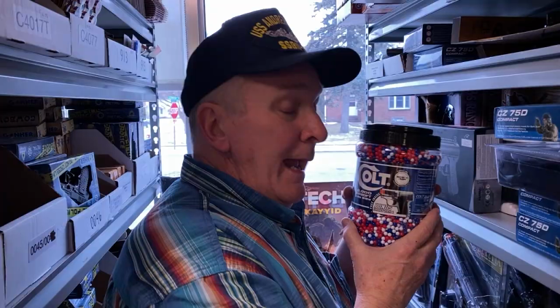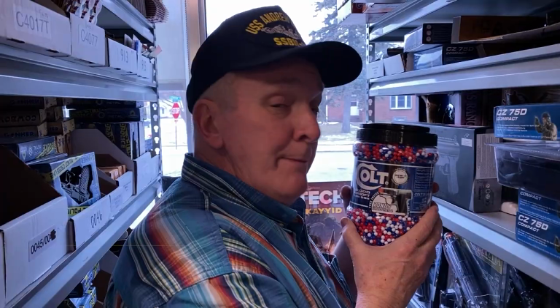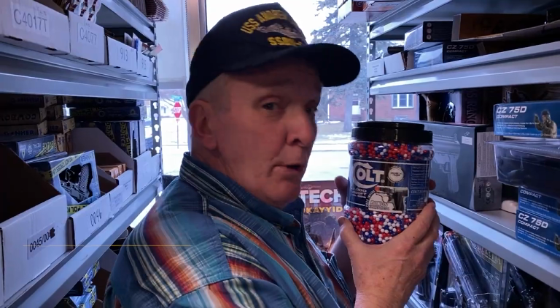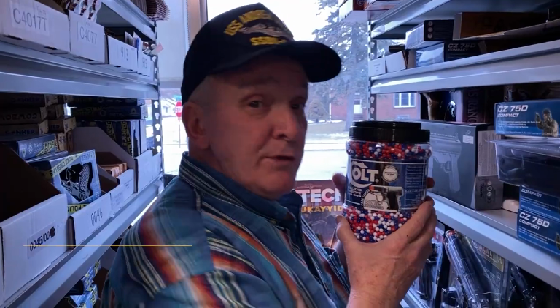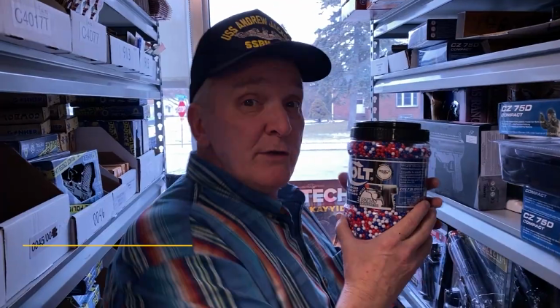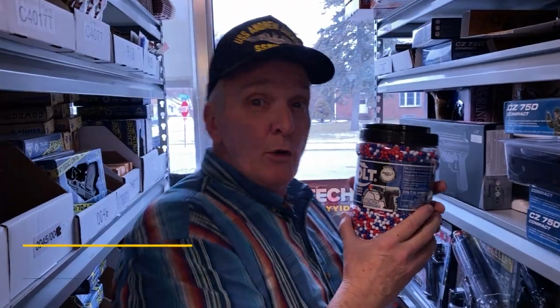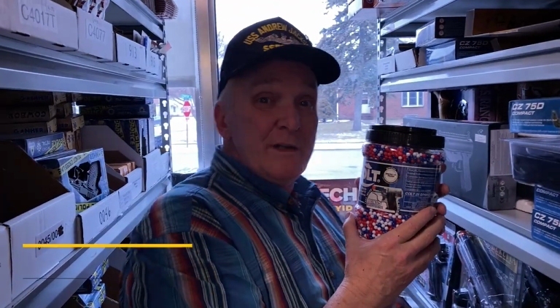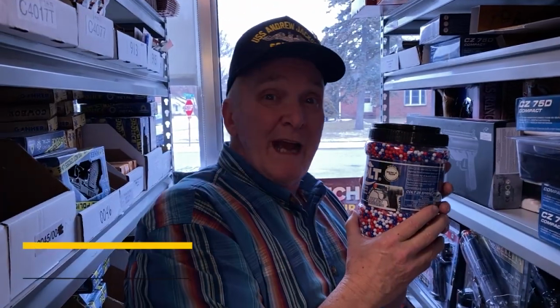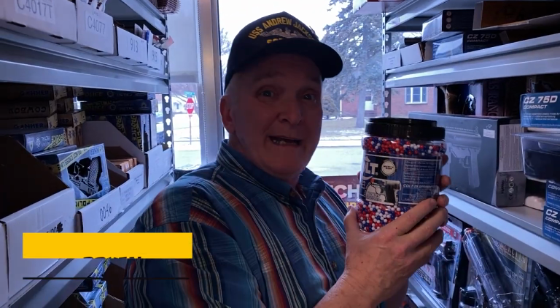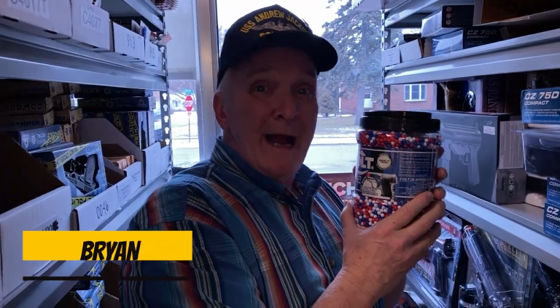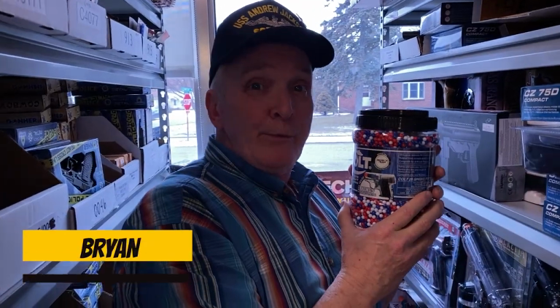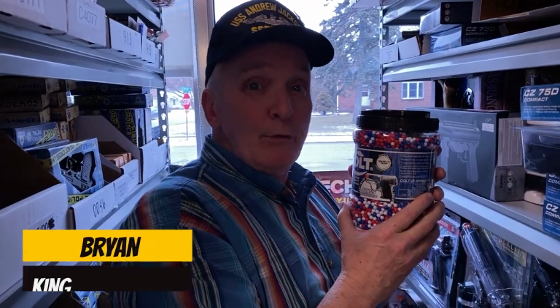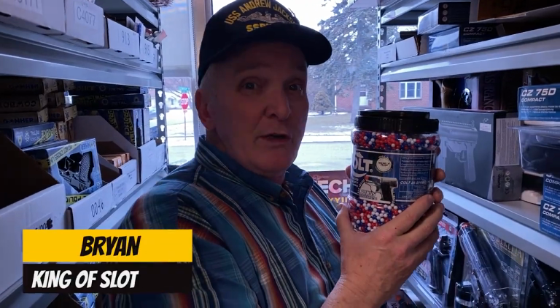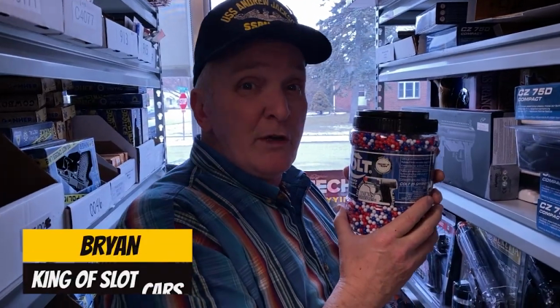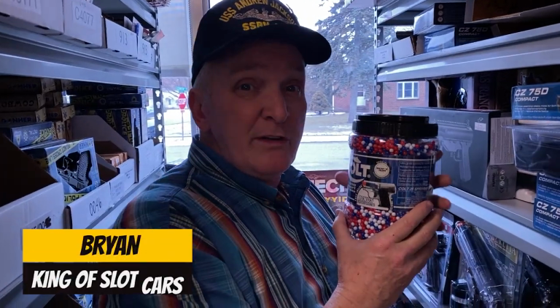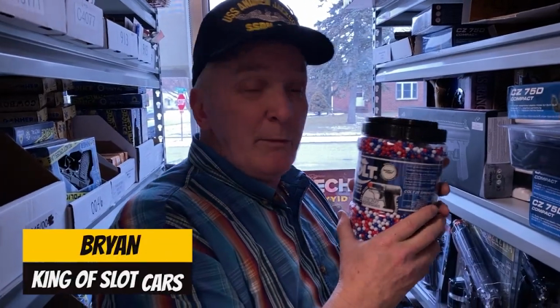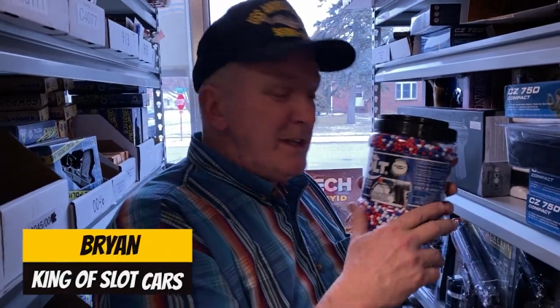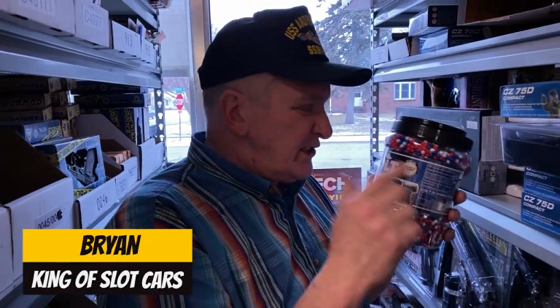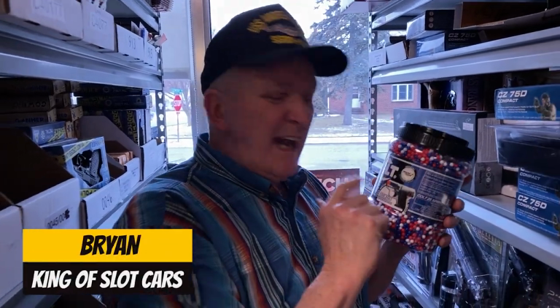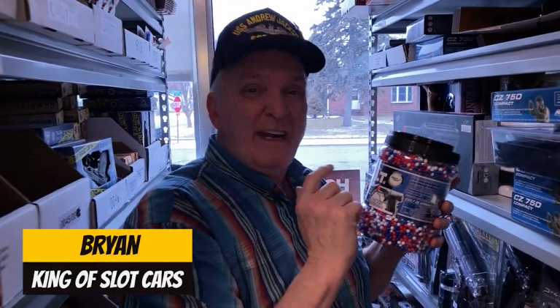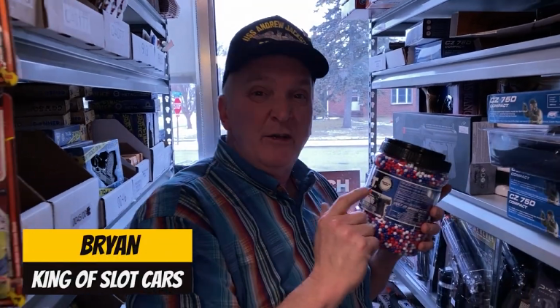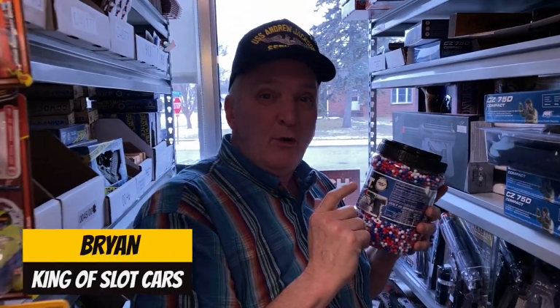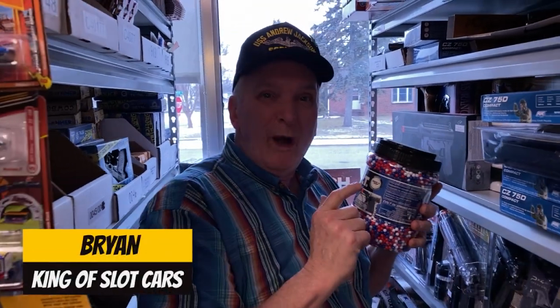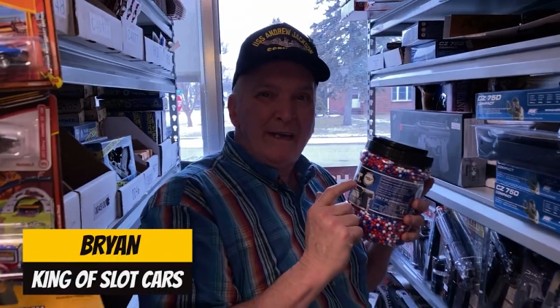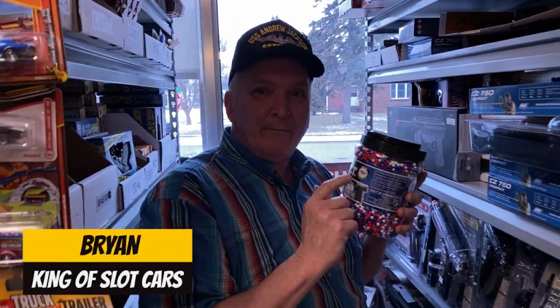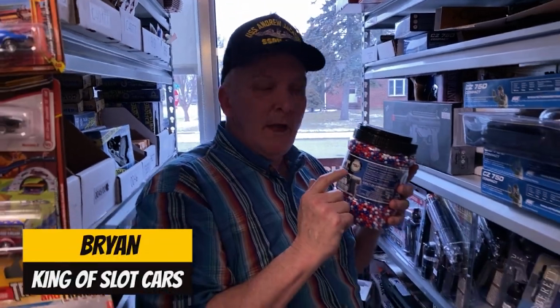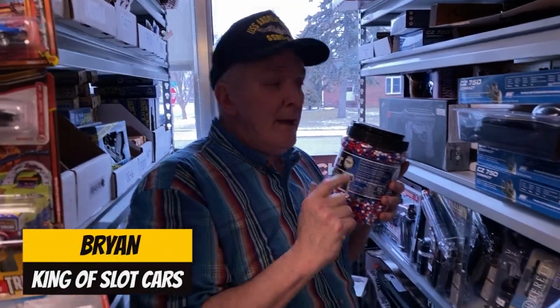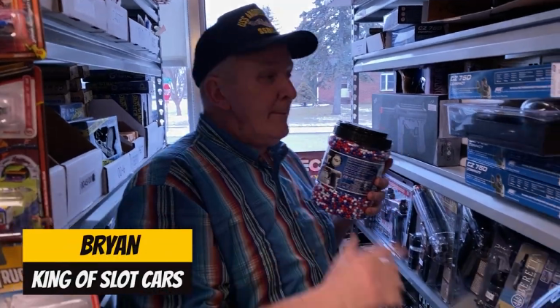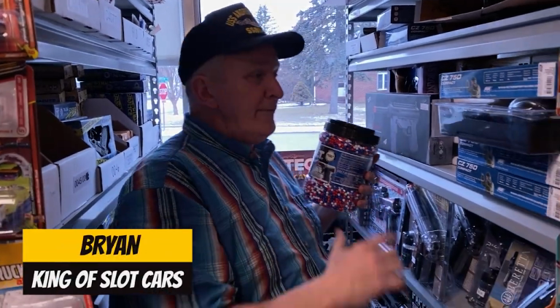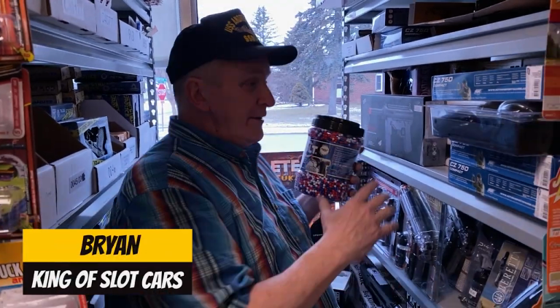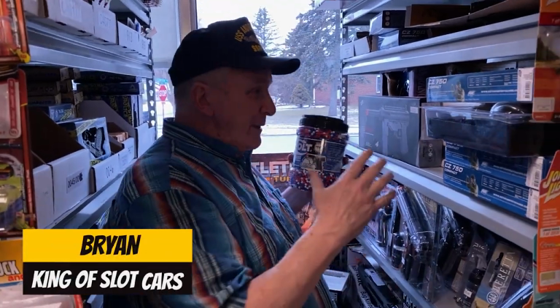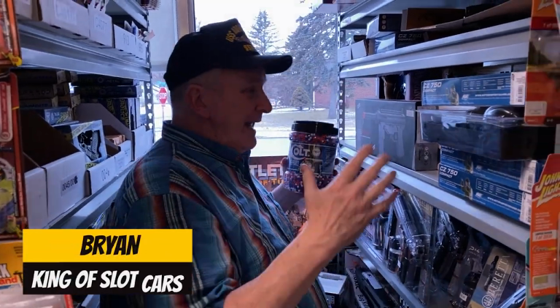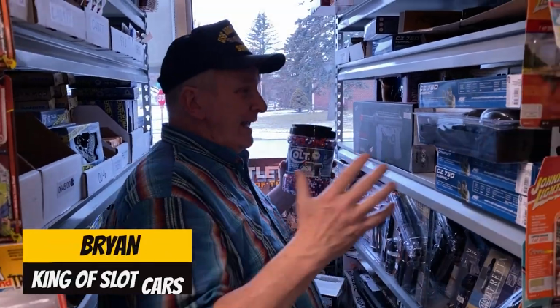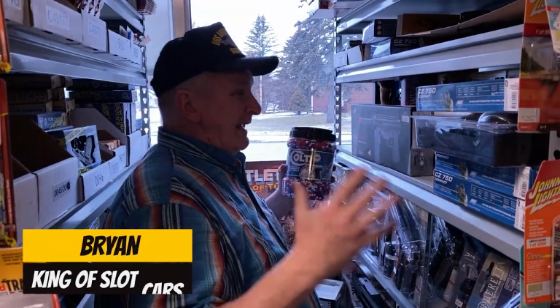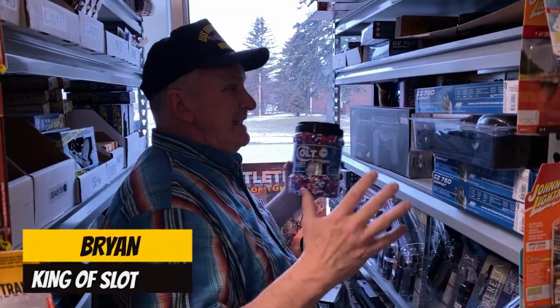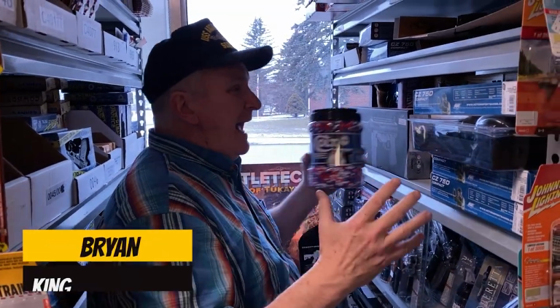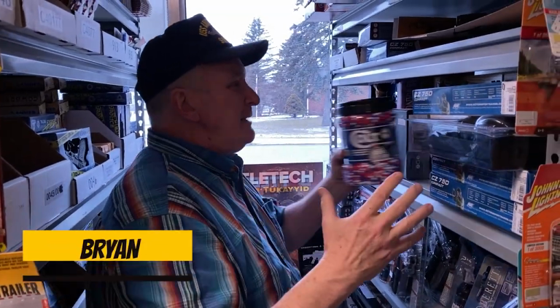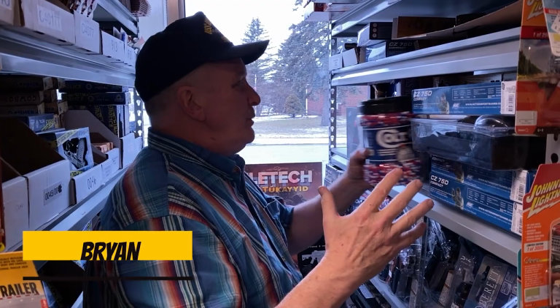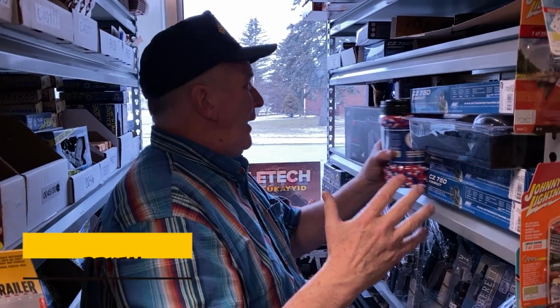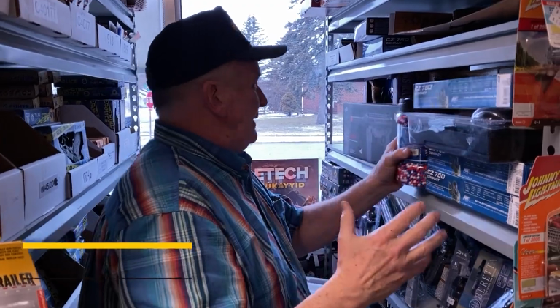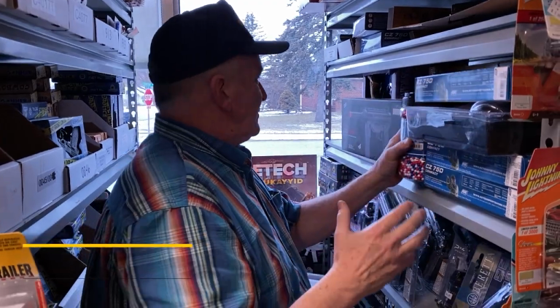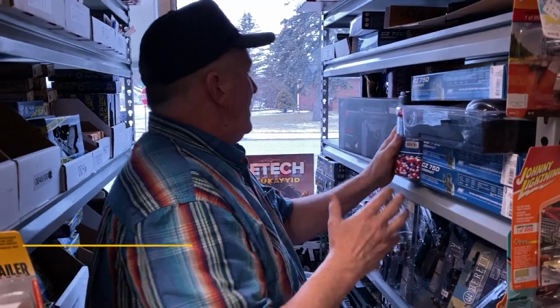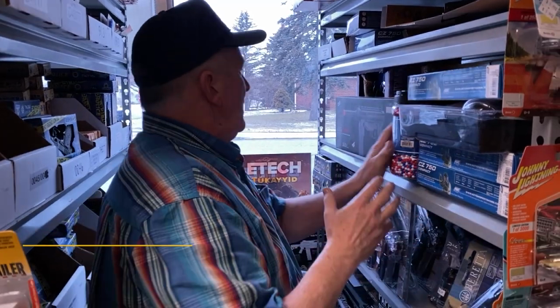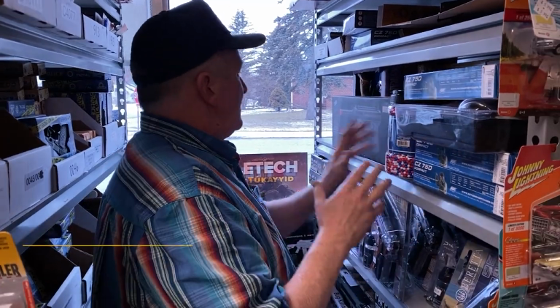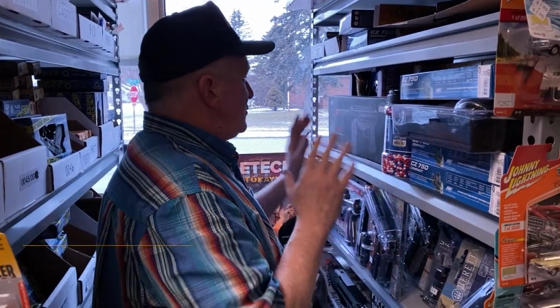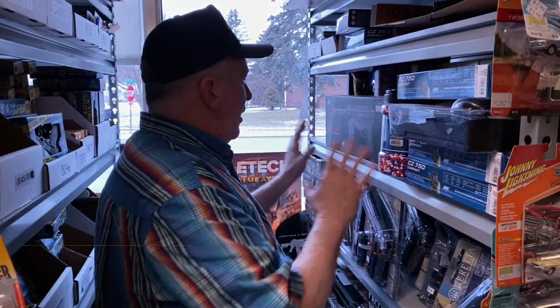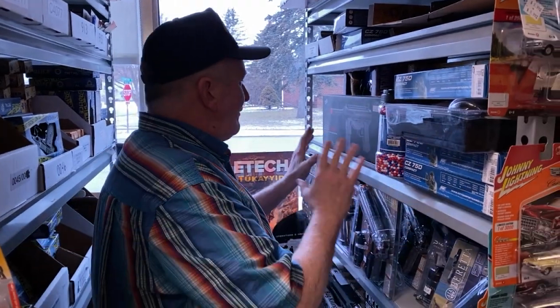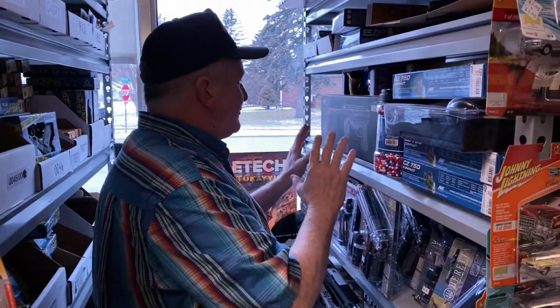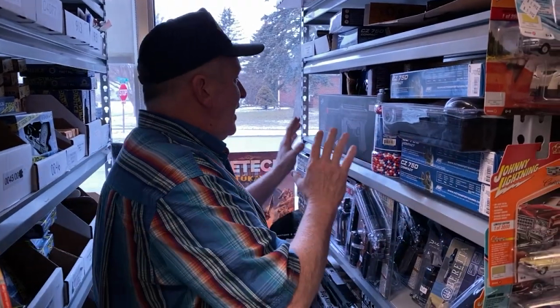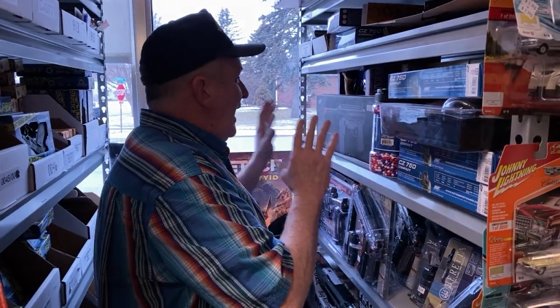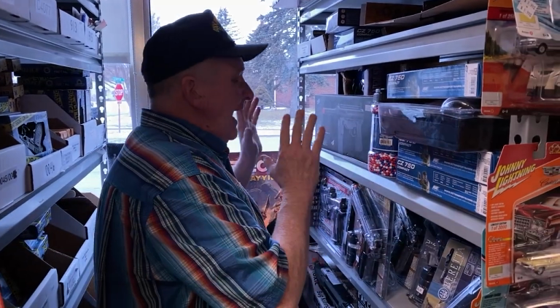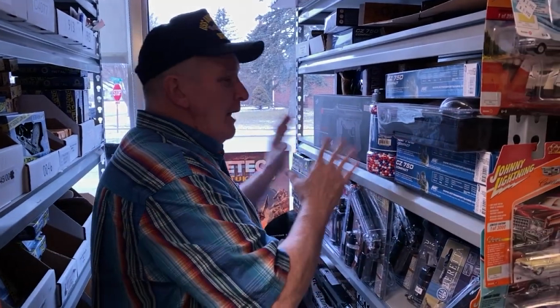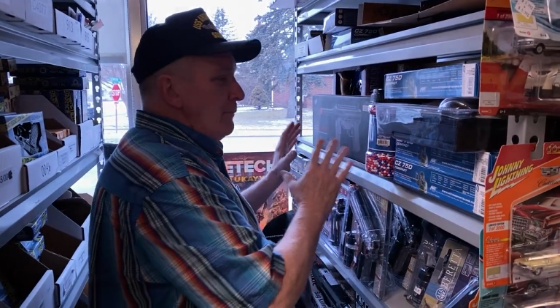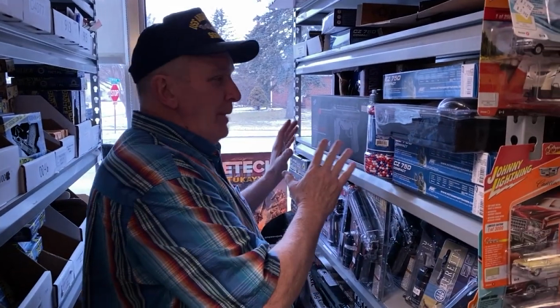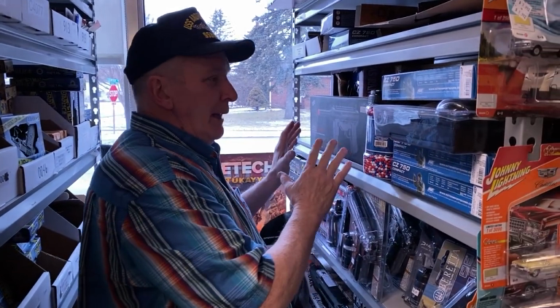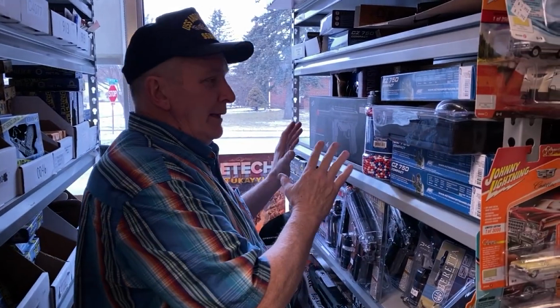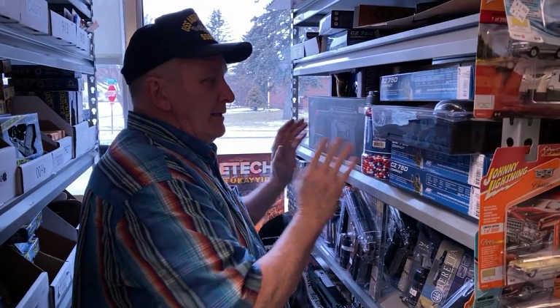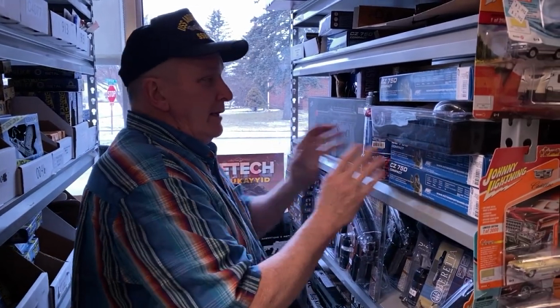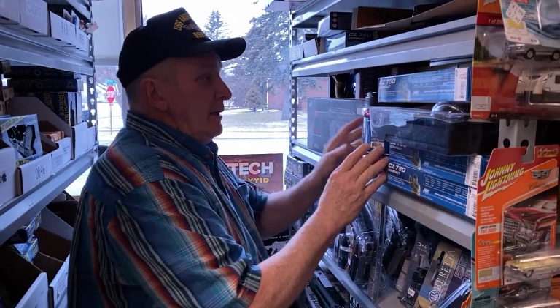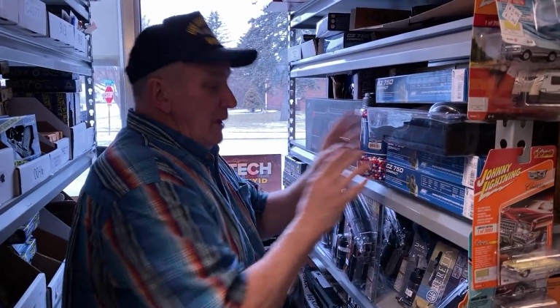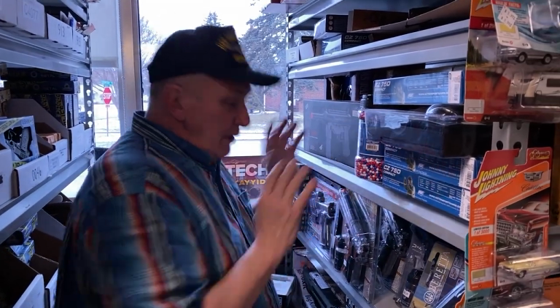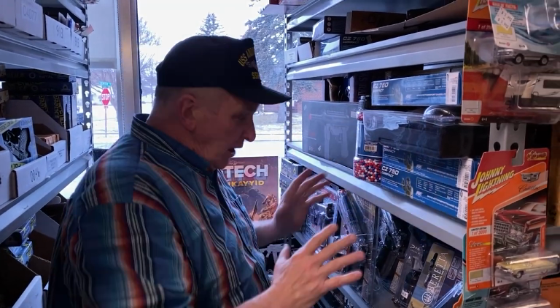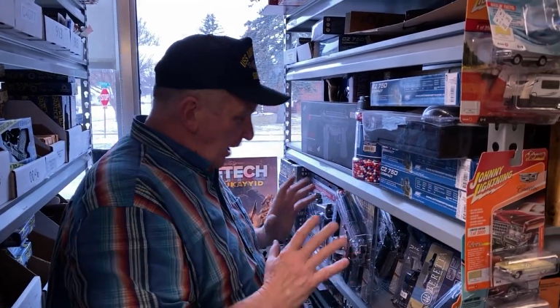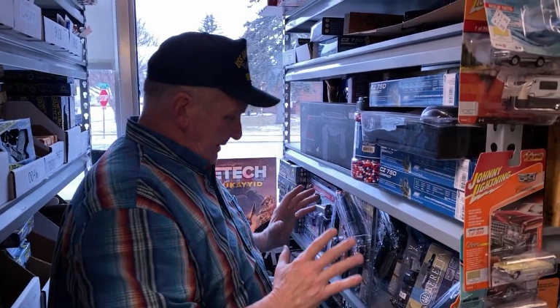Hey, ProTicketTroys.com. We just got in new items — matter of fact, we got like nine new items. Soft air pellet guns.